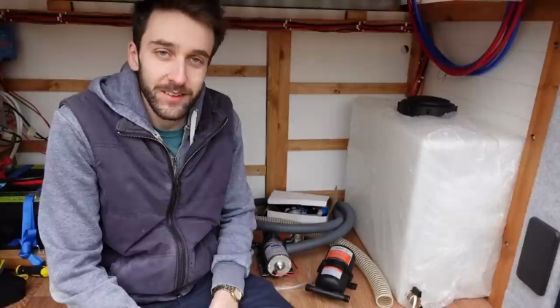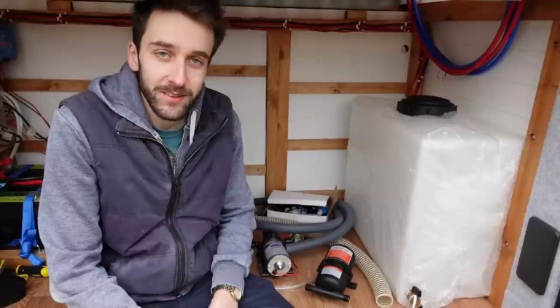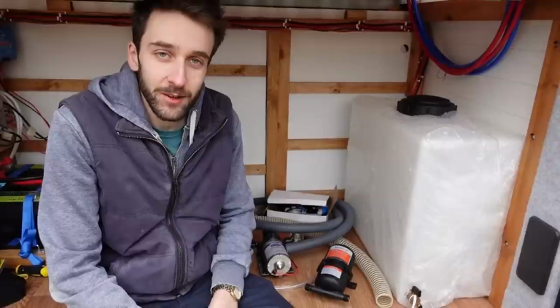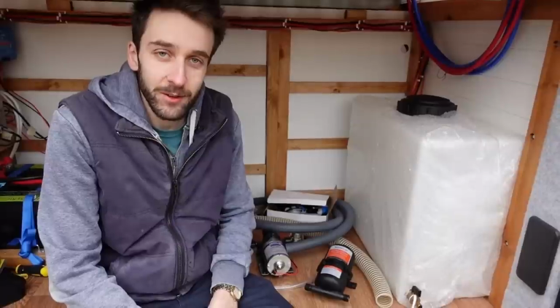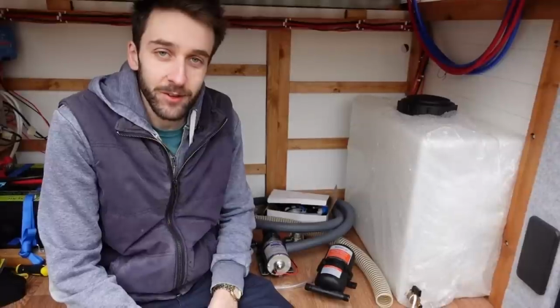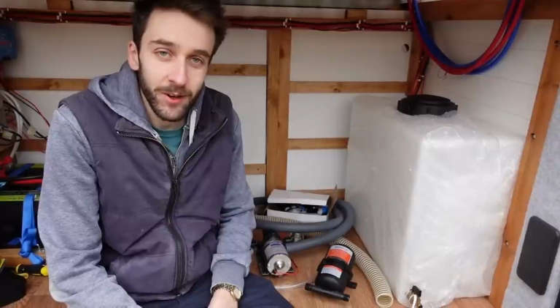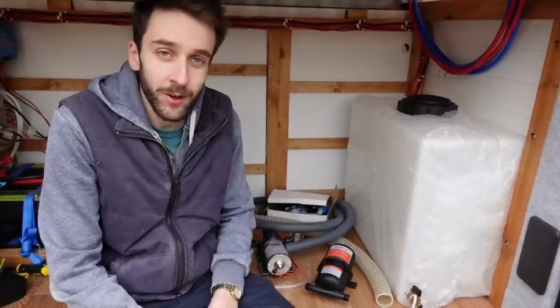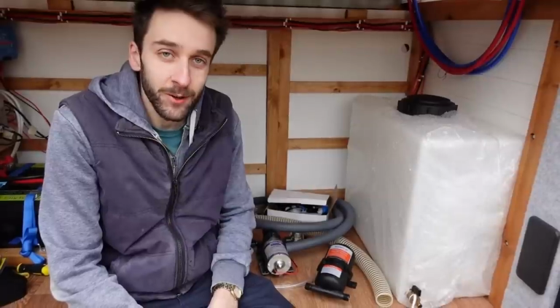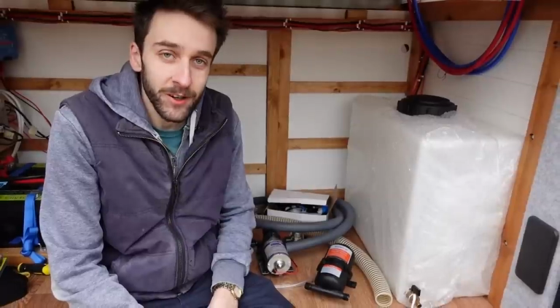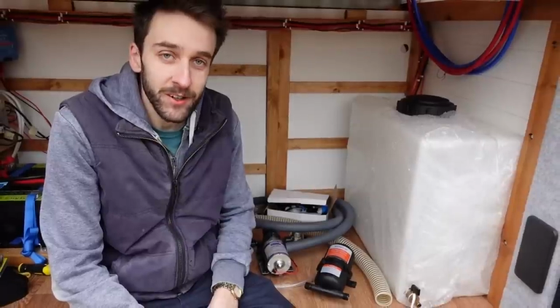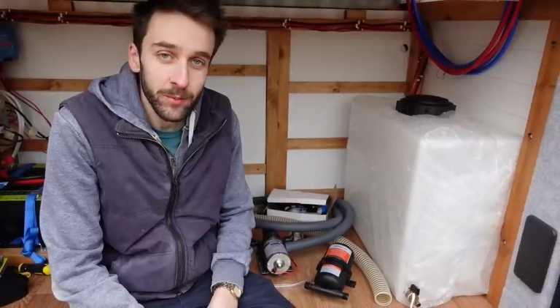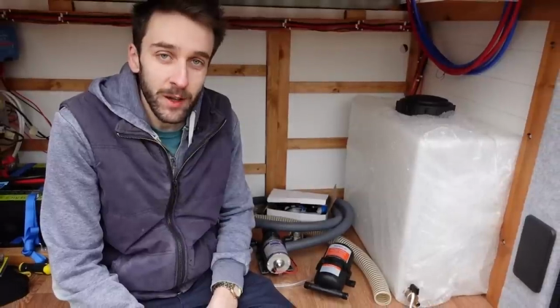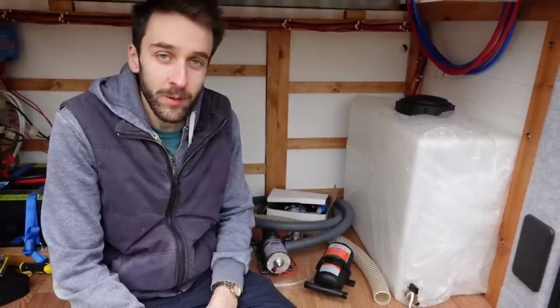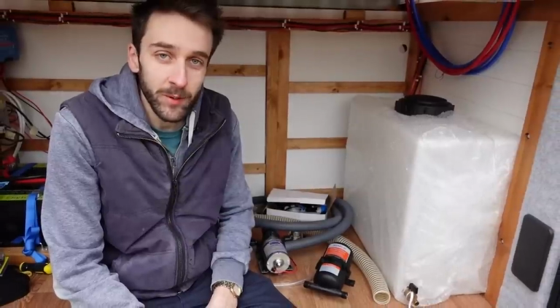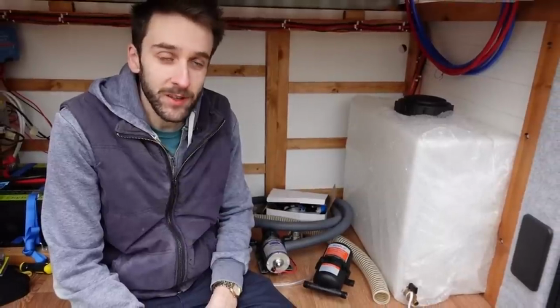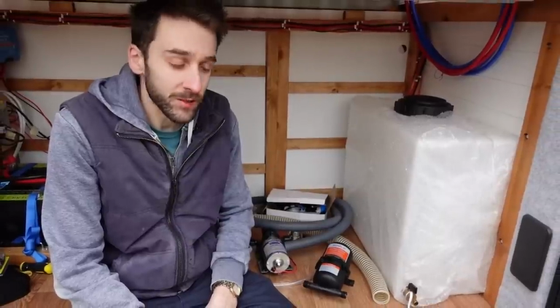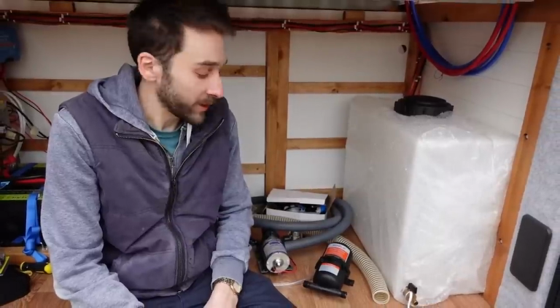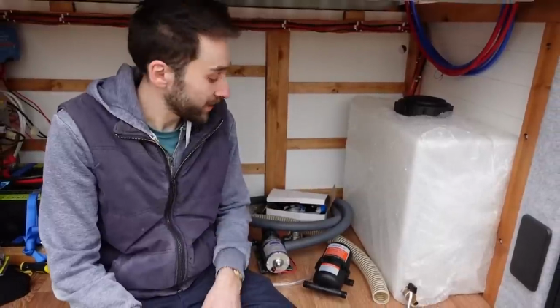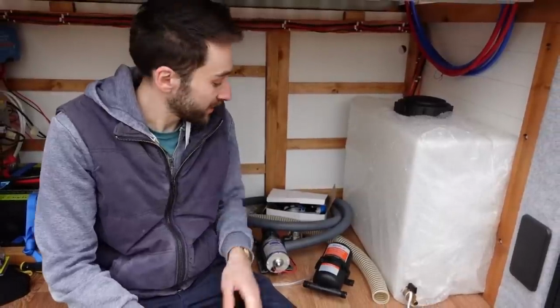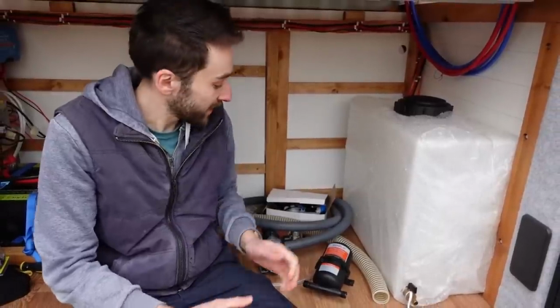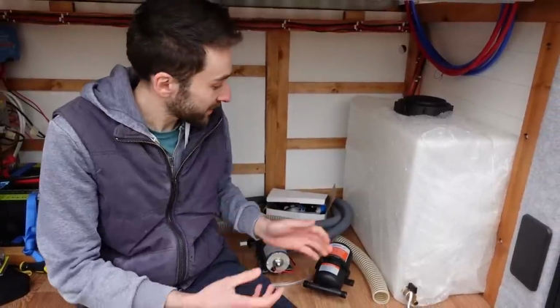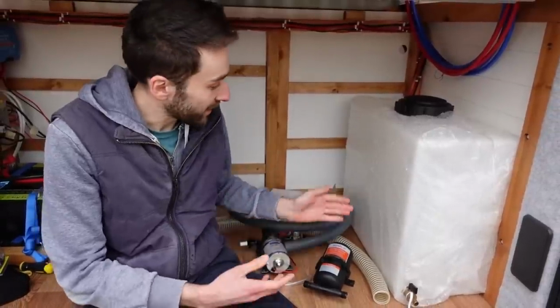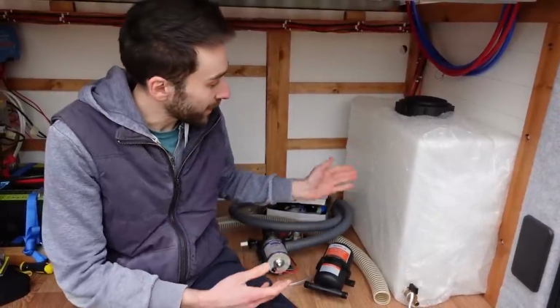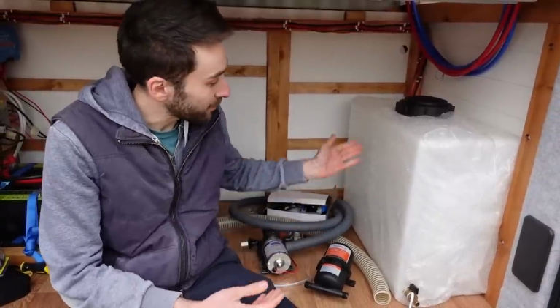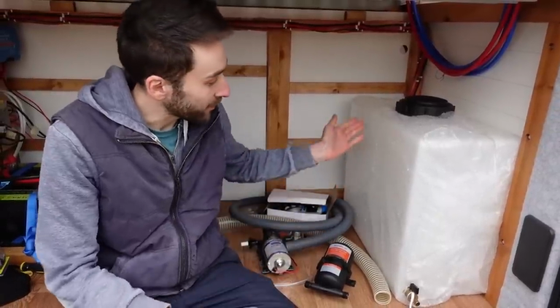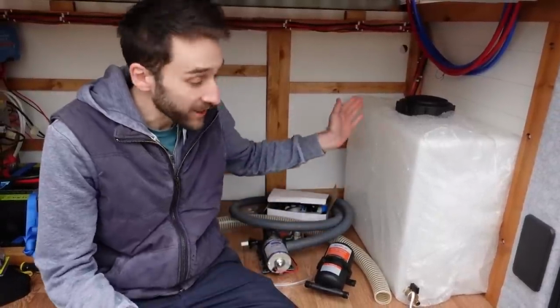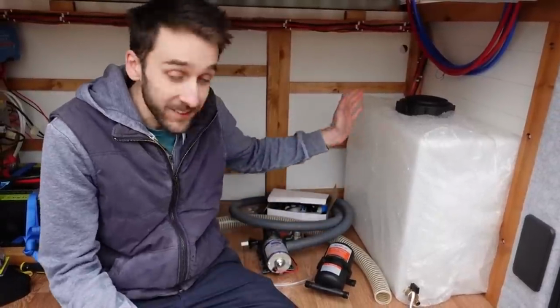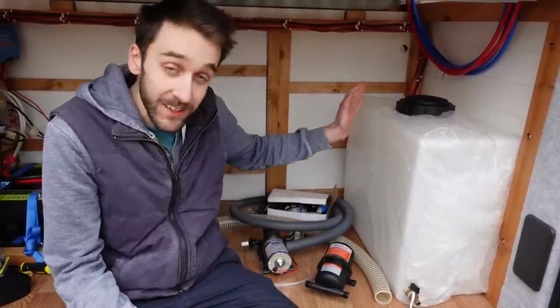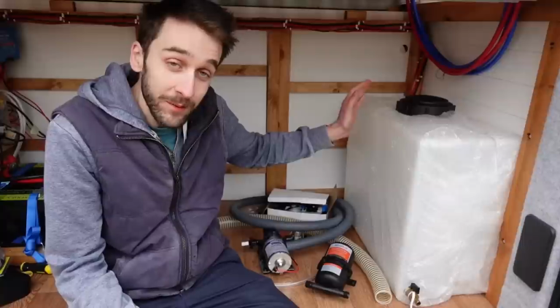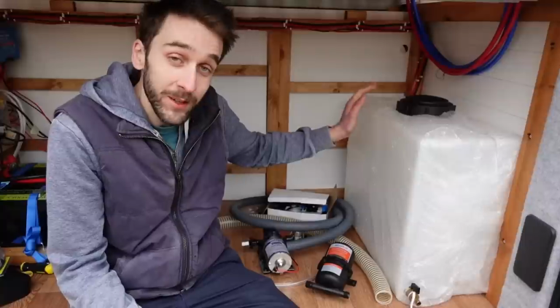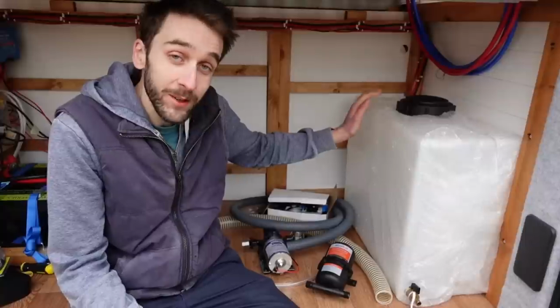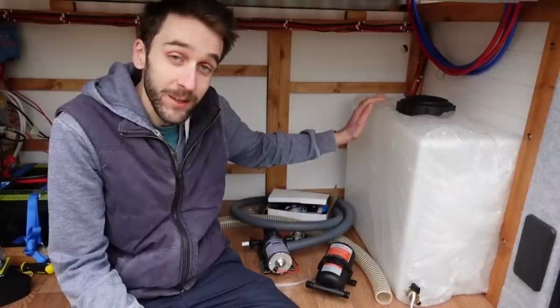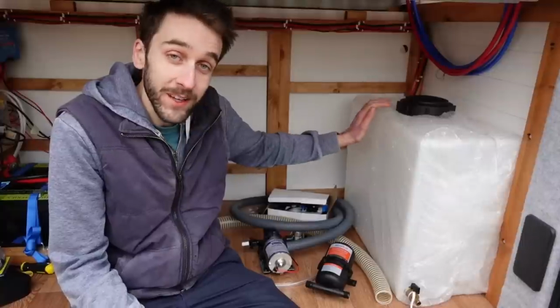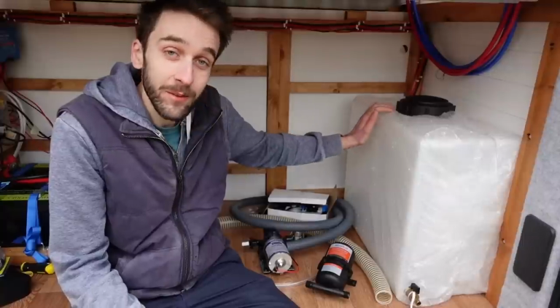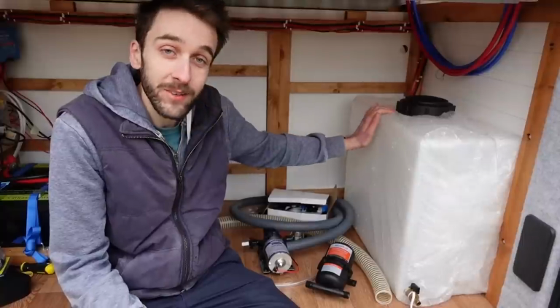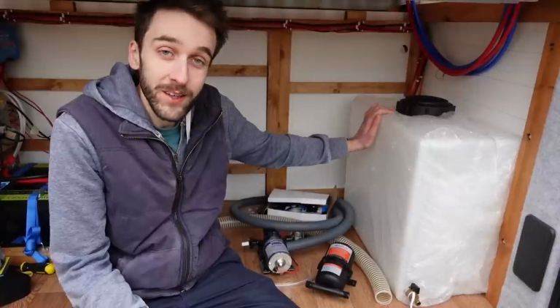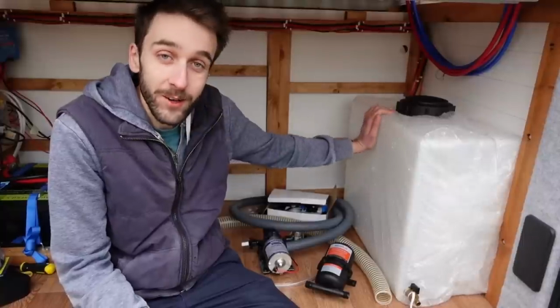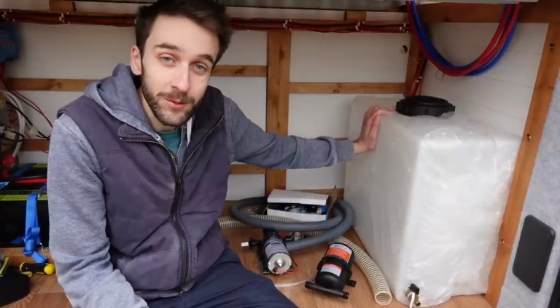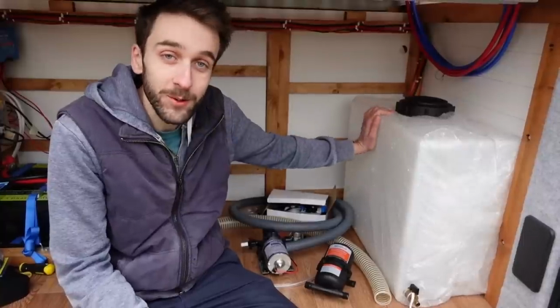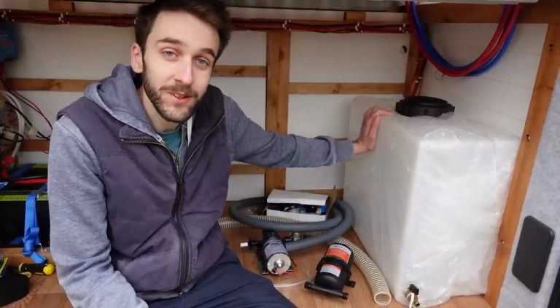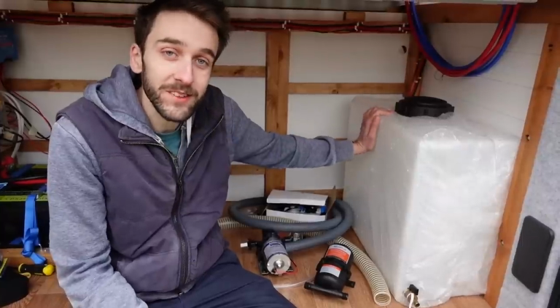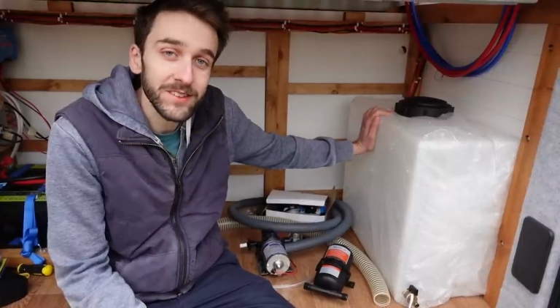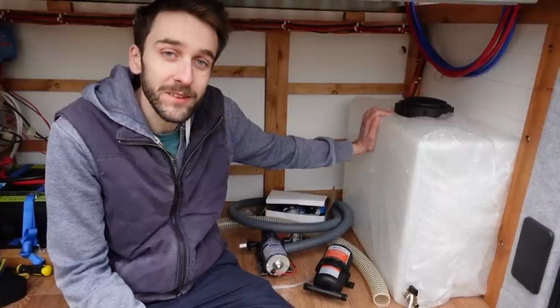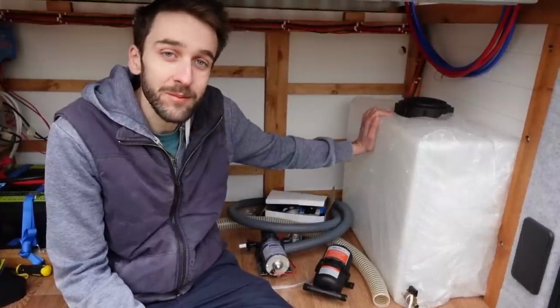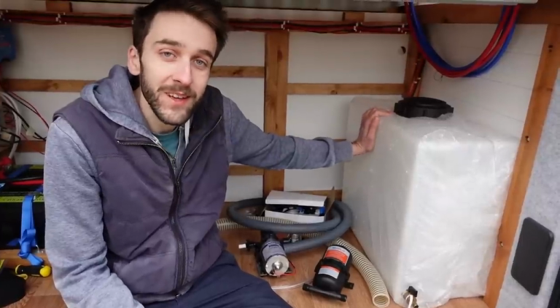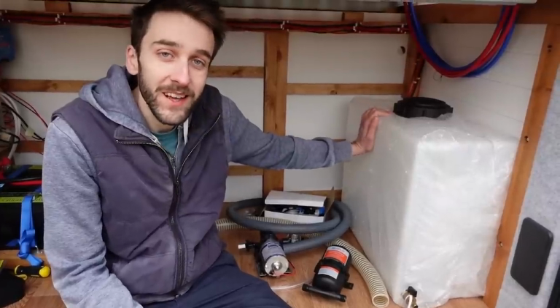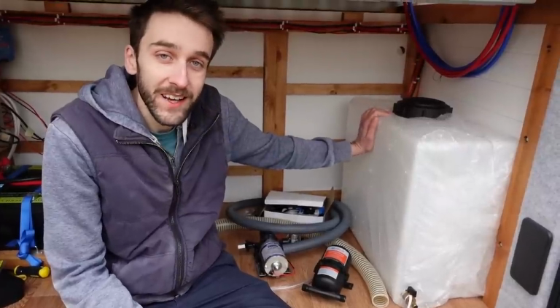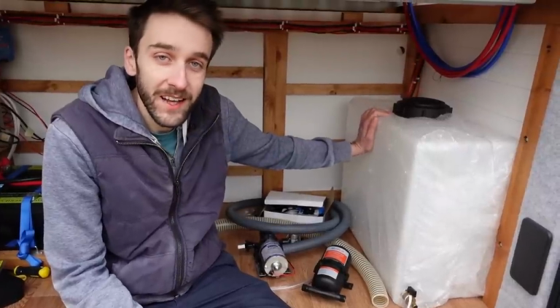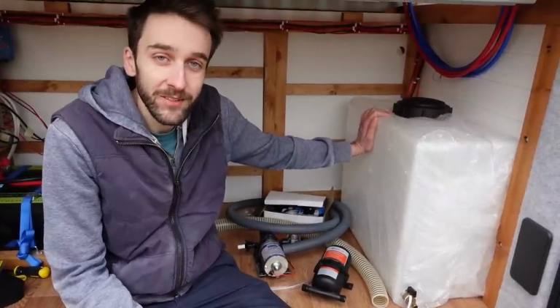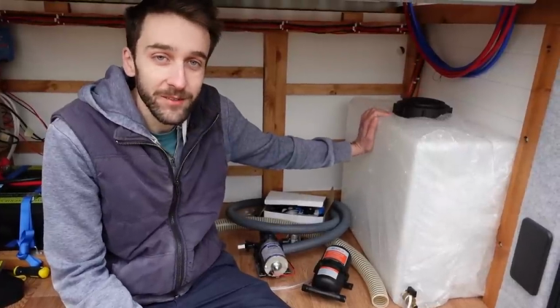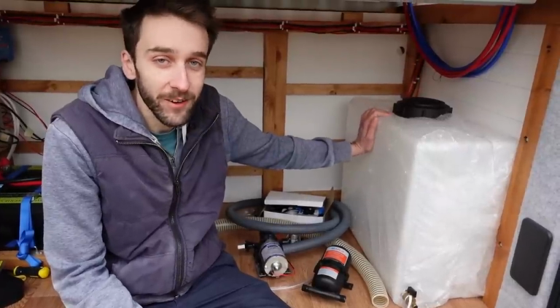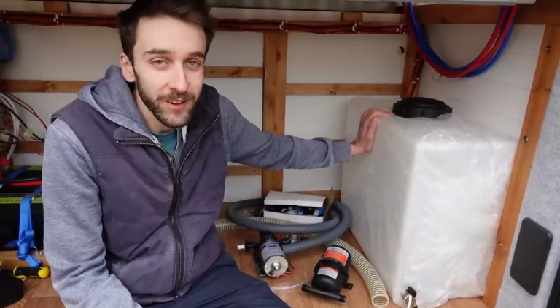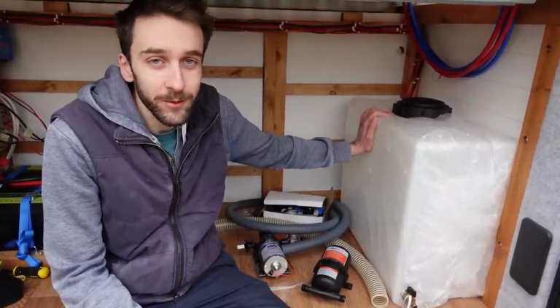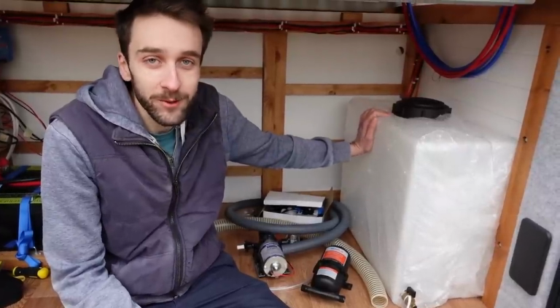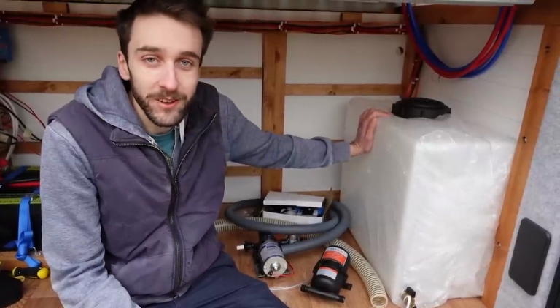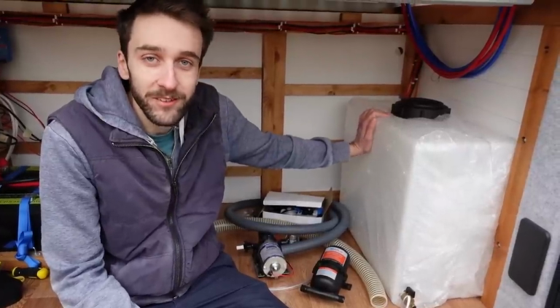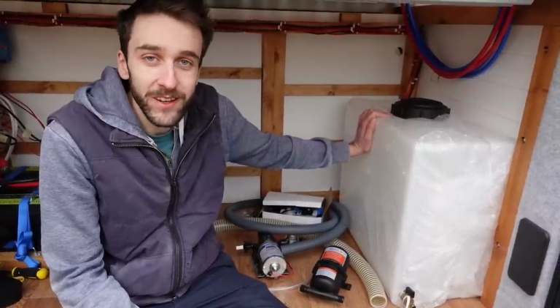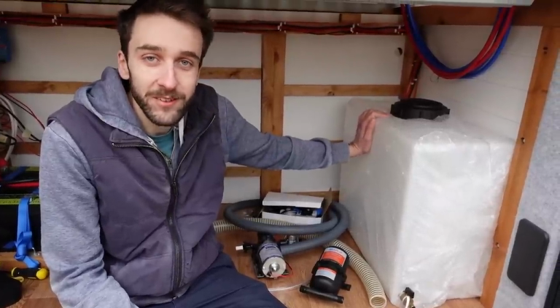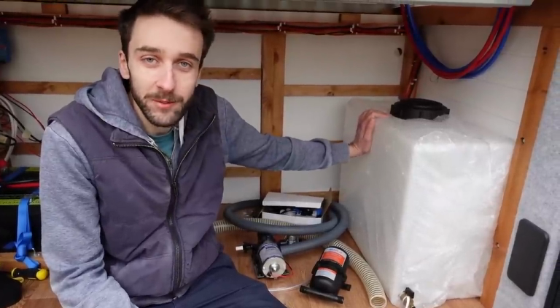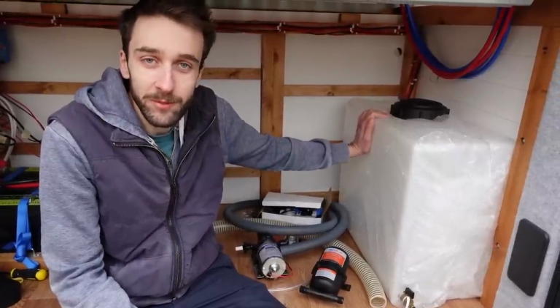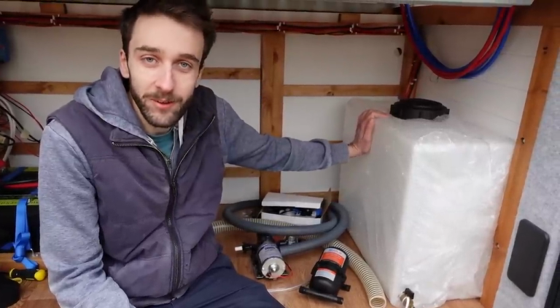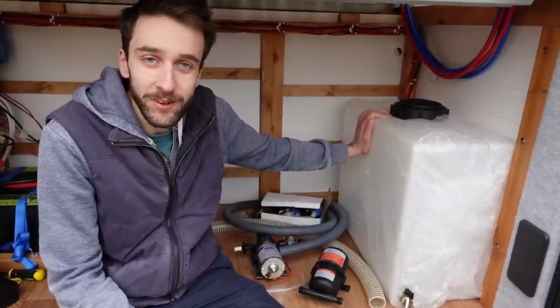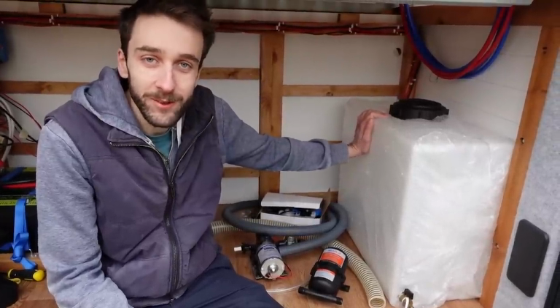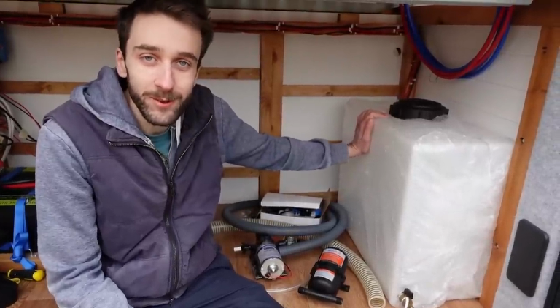We've got a whole load of plumbing bits because this time we're actually going to be hooking up the cold water system and having running water in the van, which will be very cool.